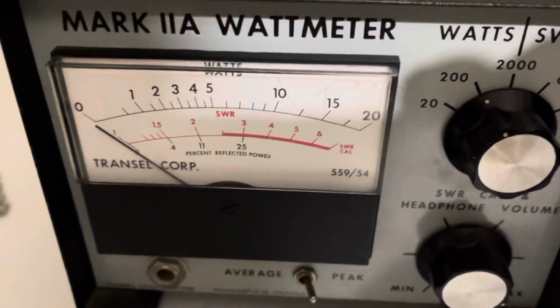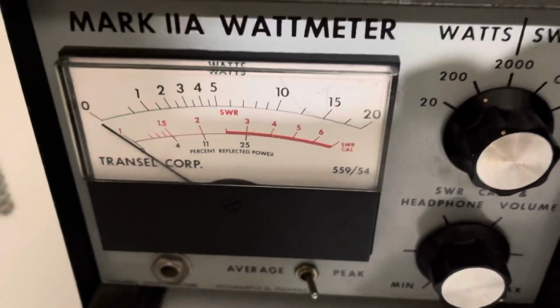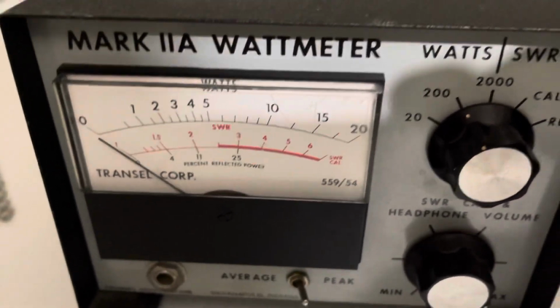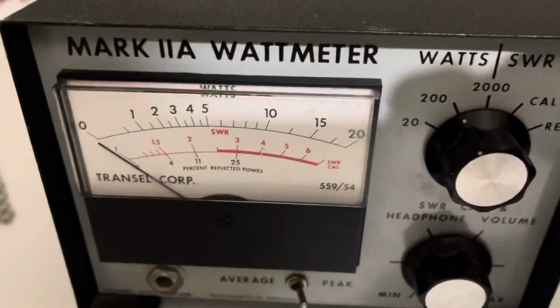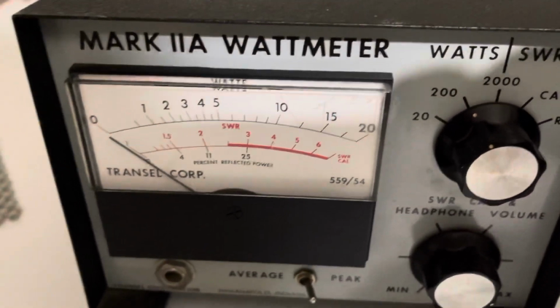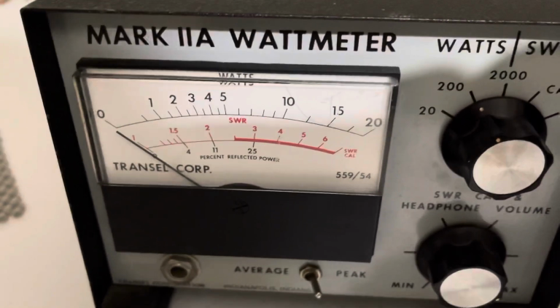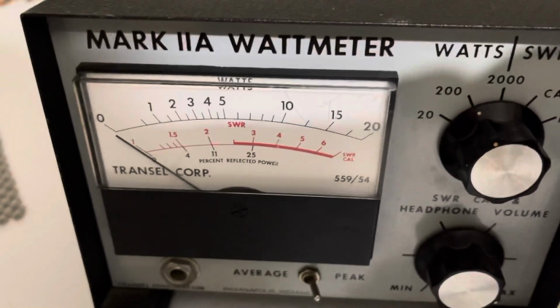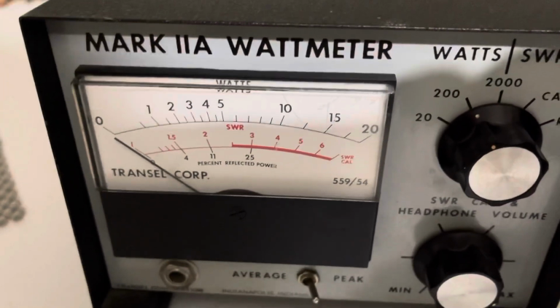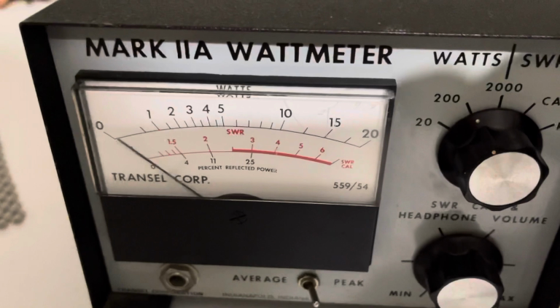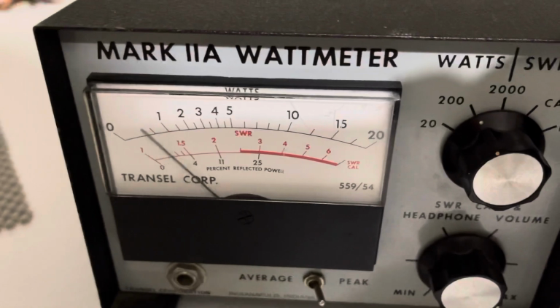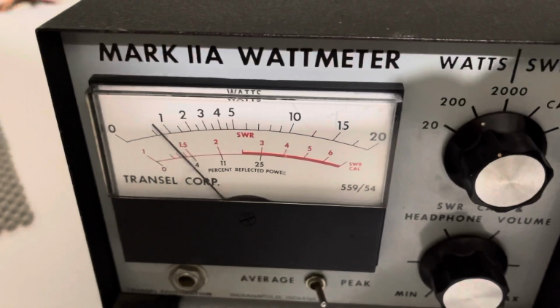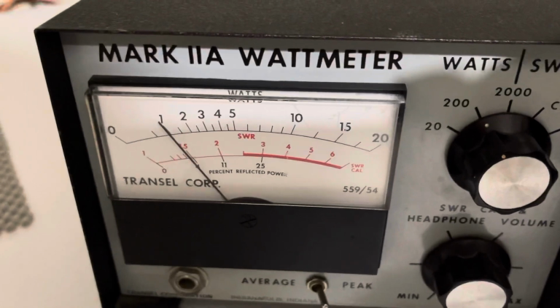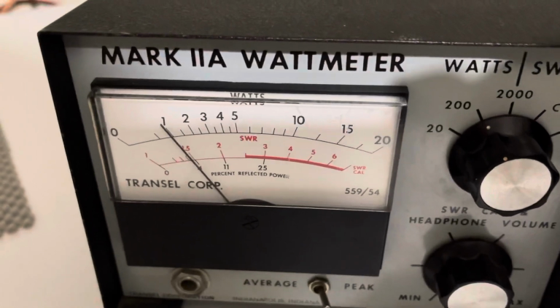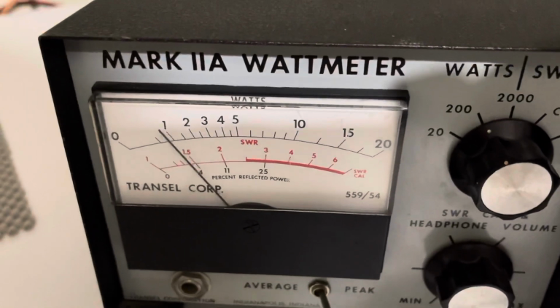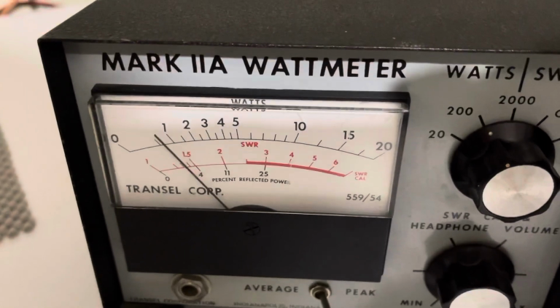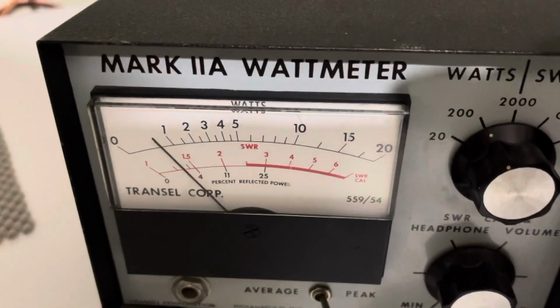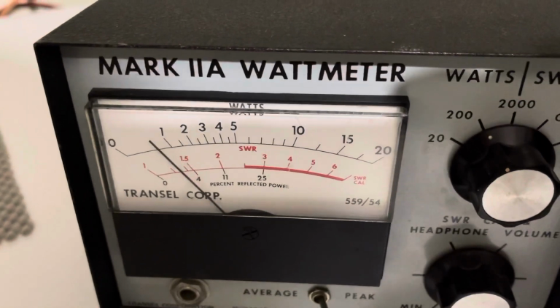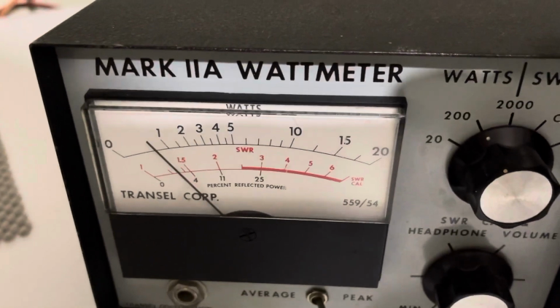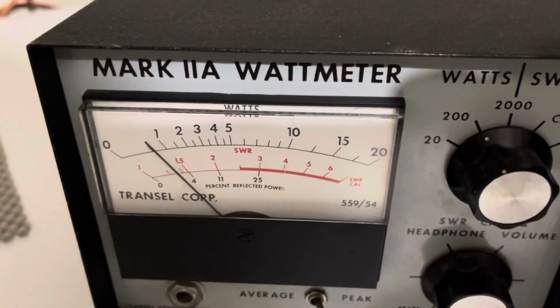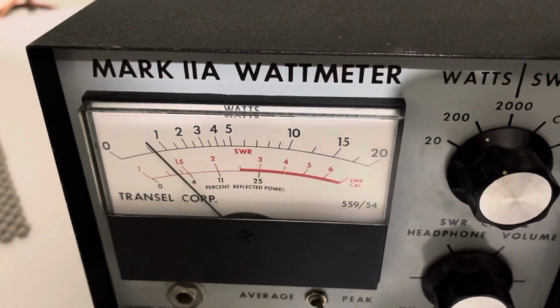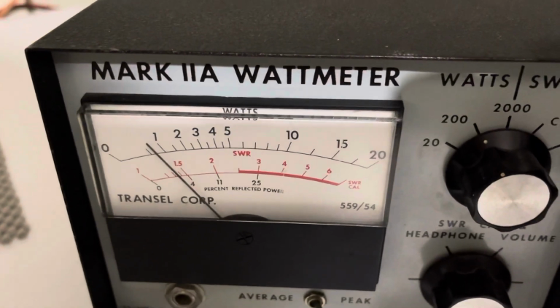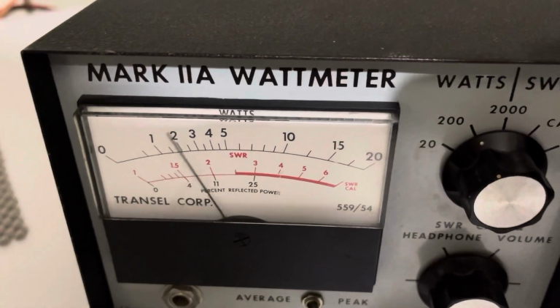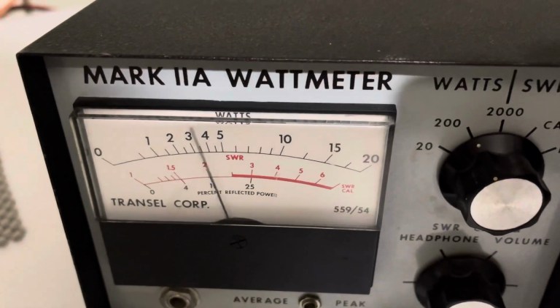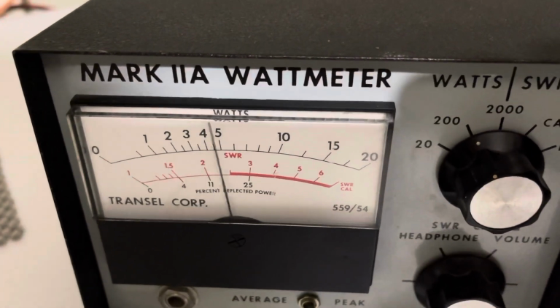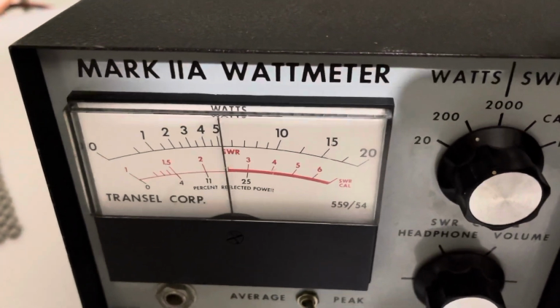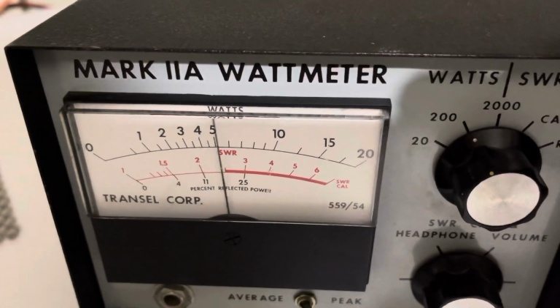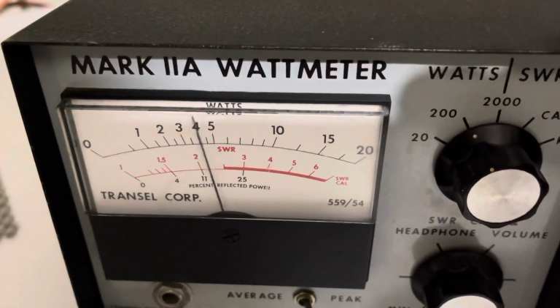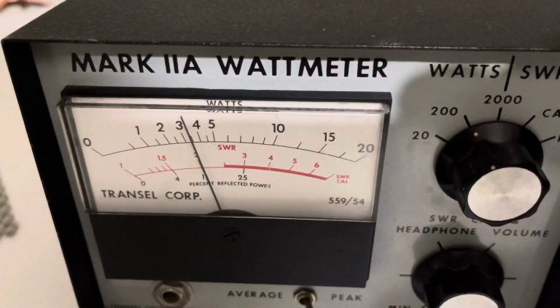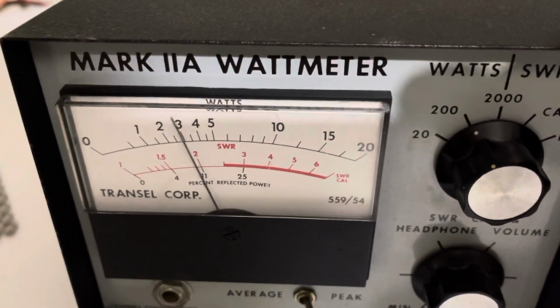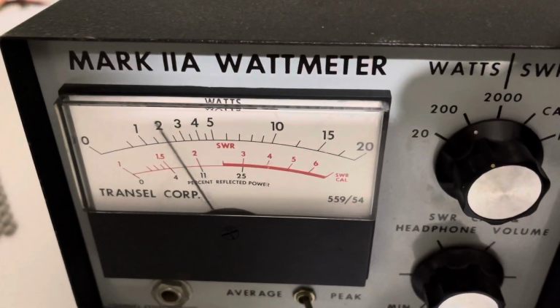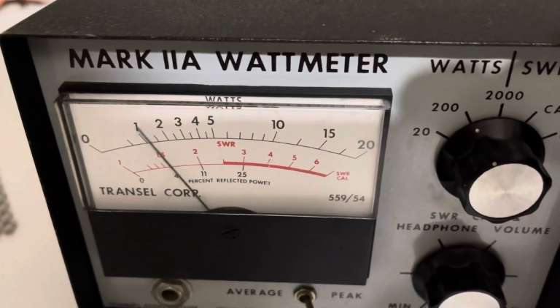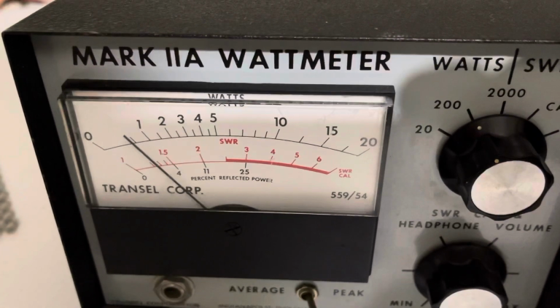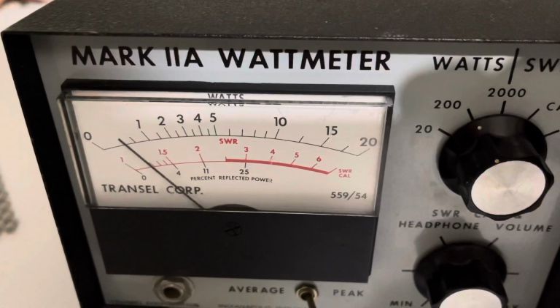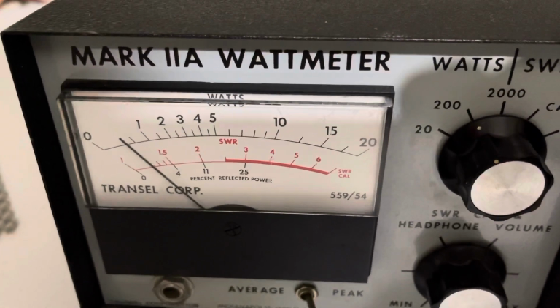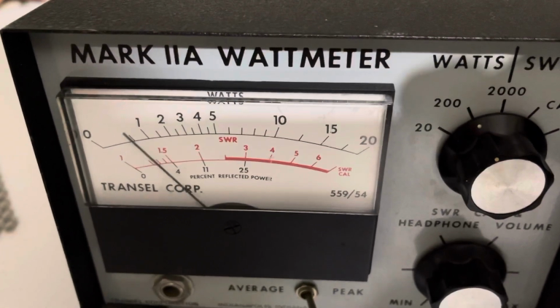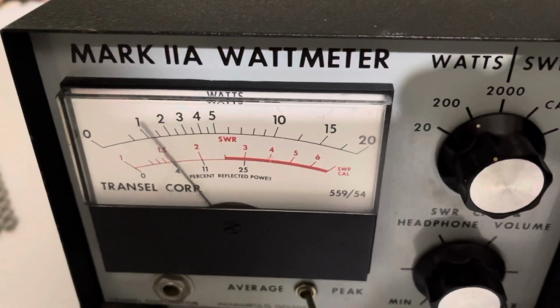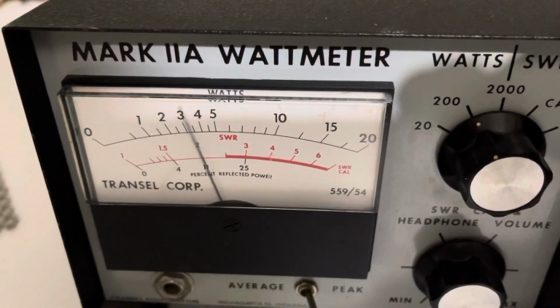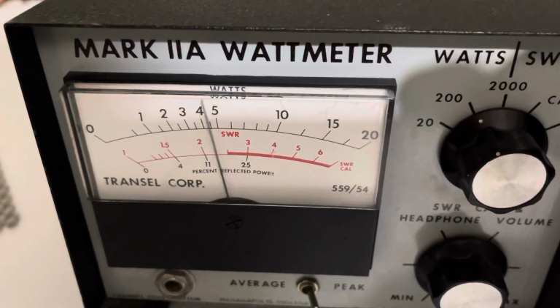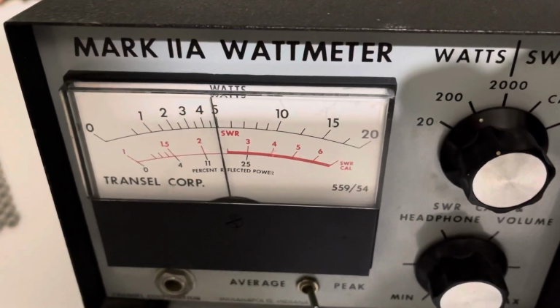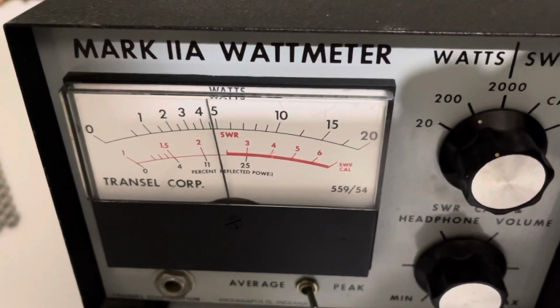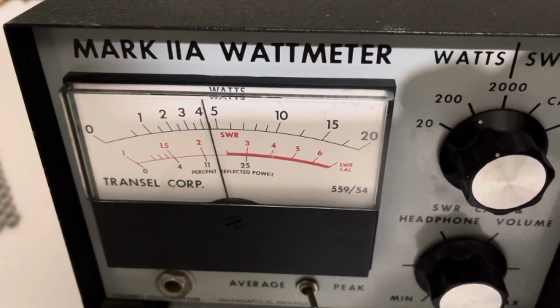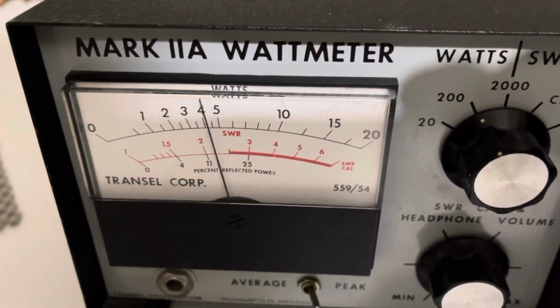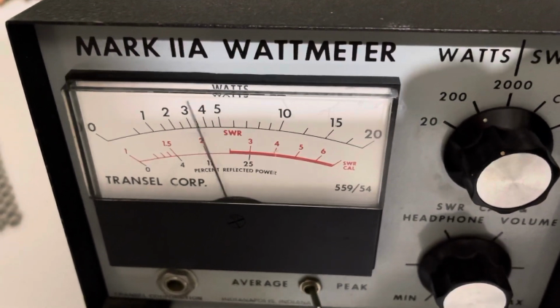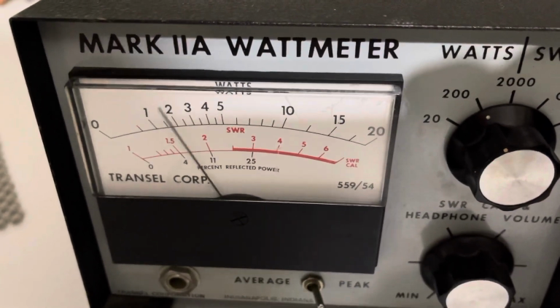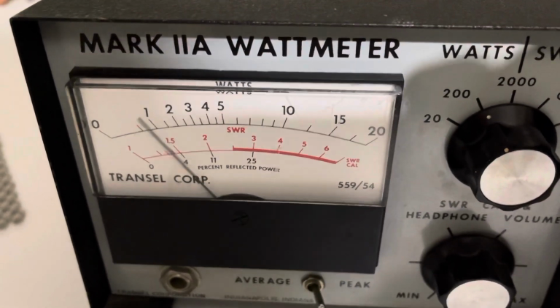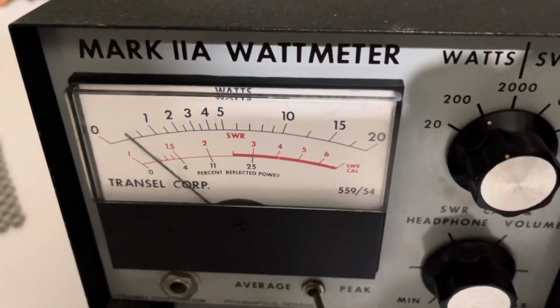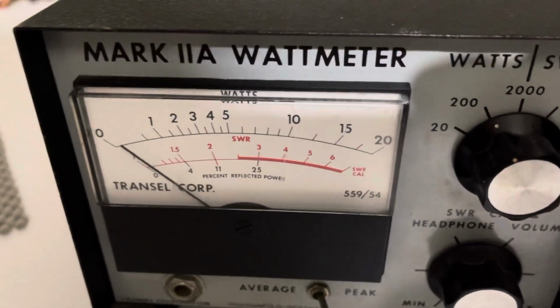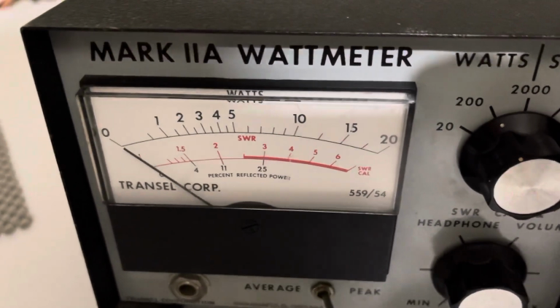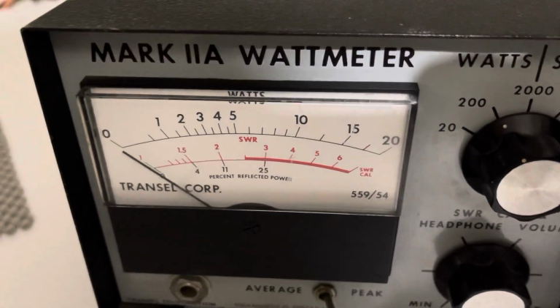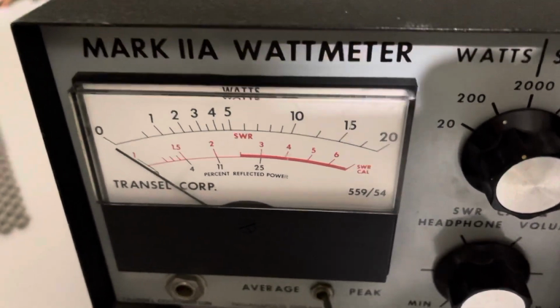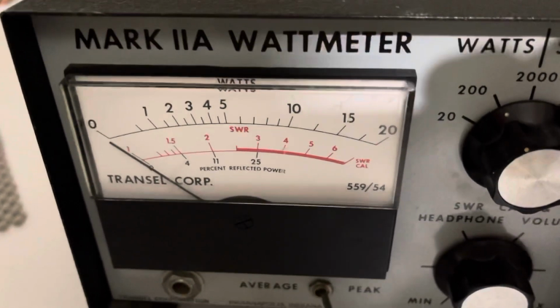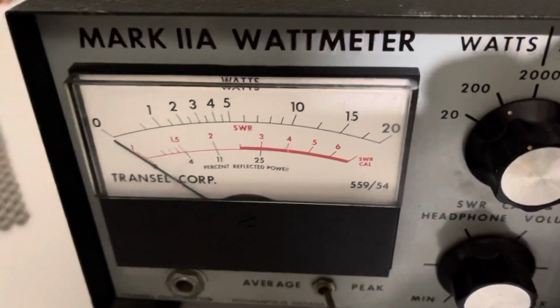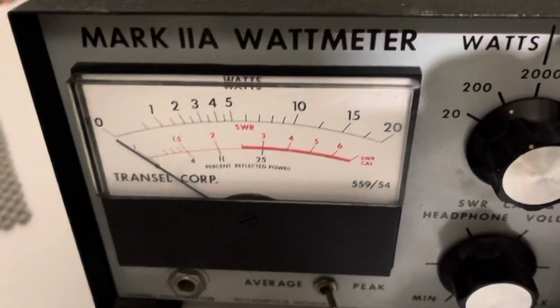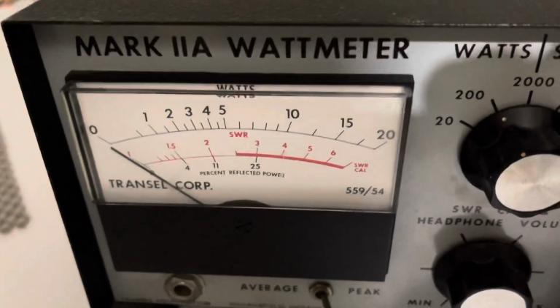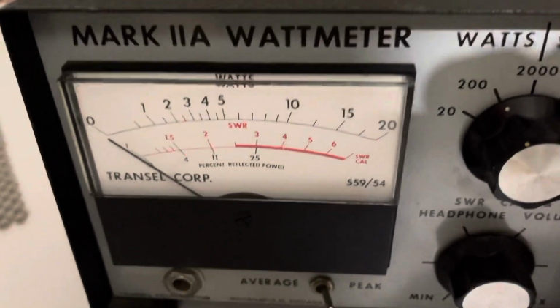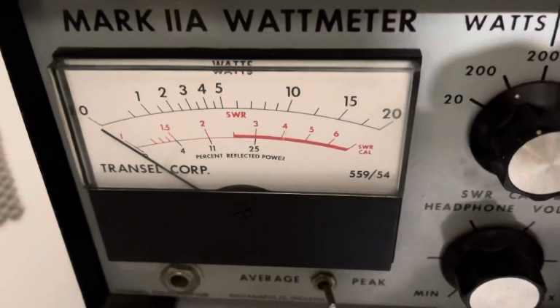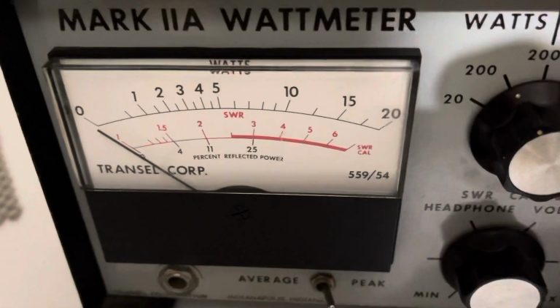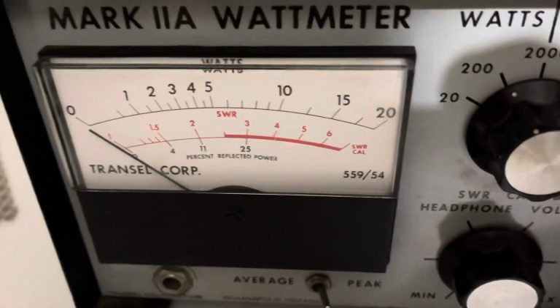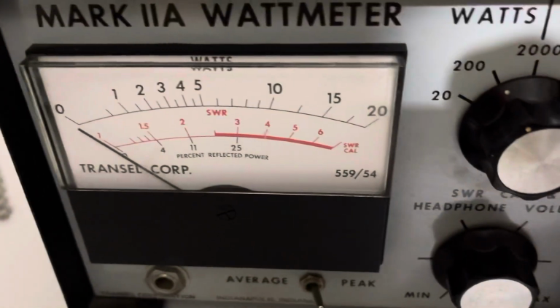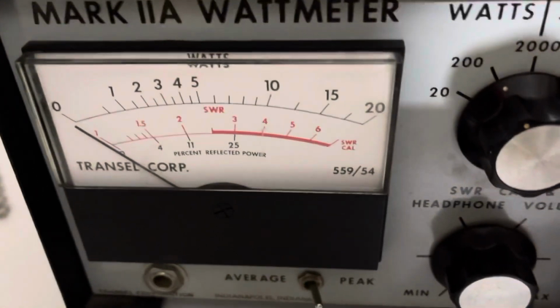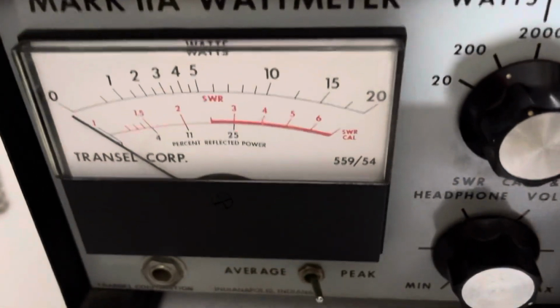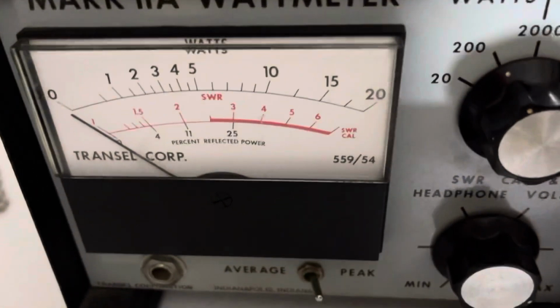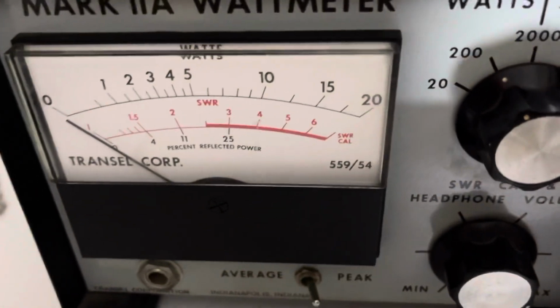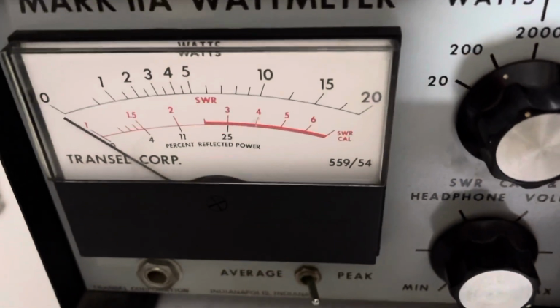On low — audio. Hello. Just under 50 watts.